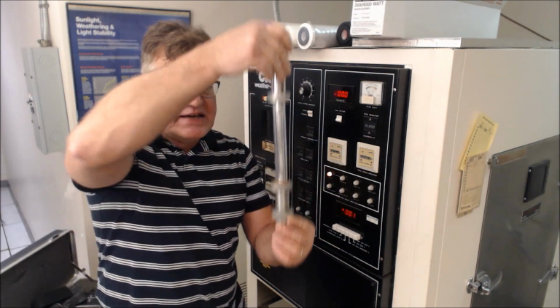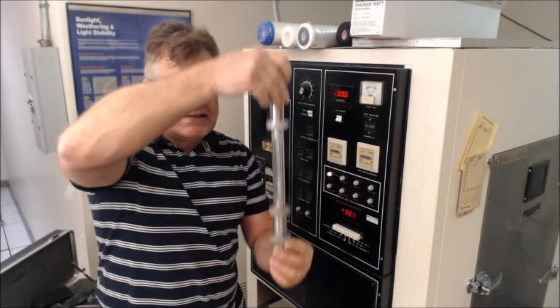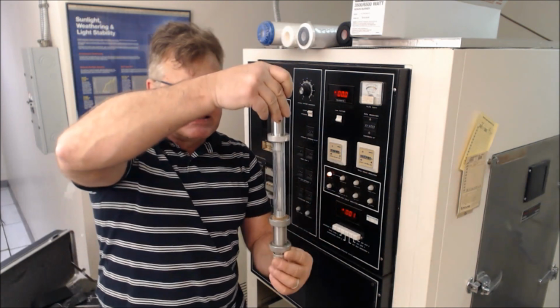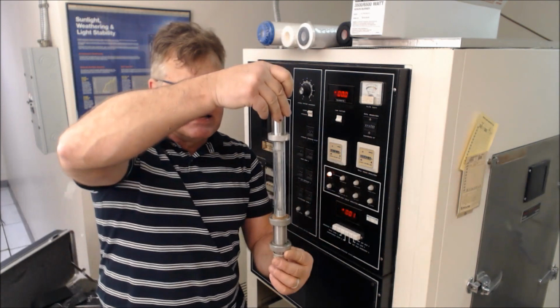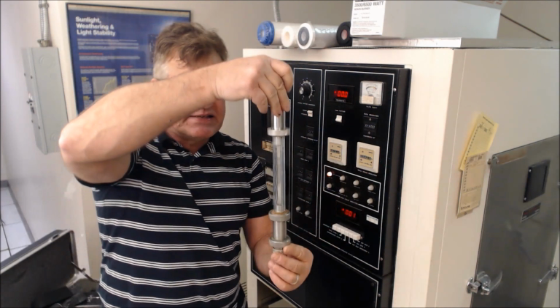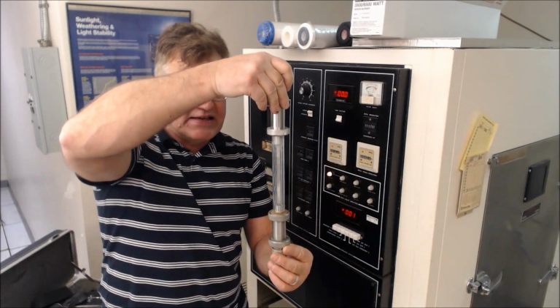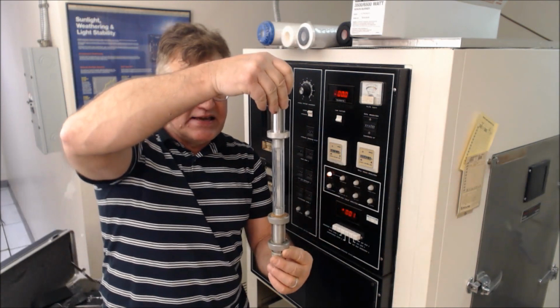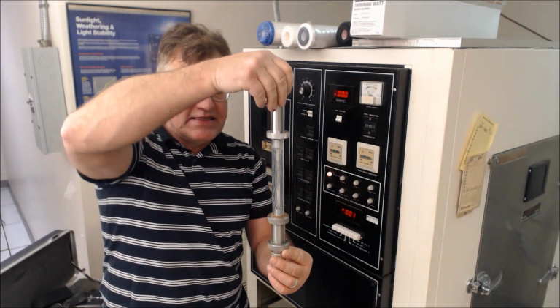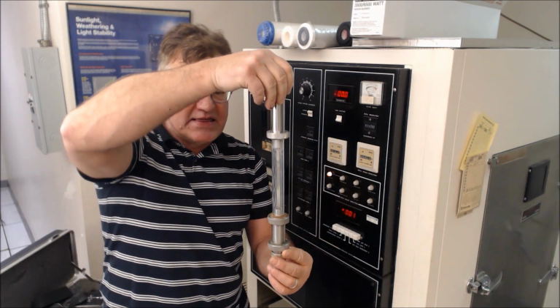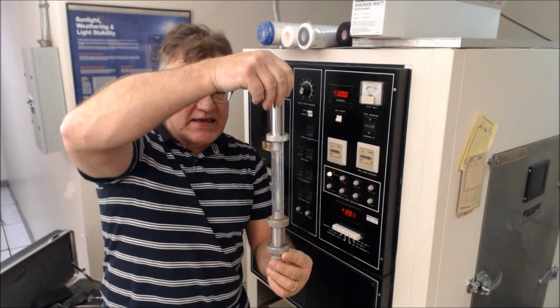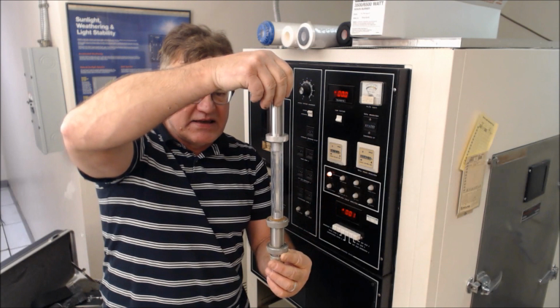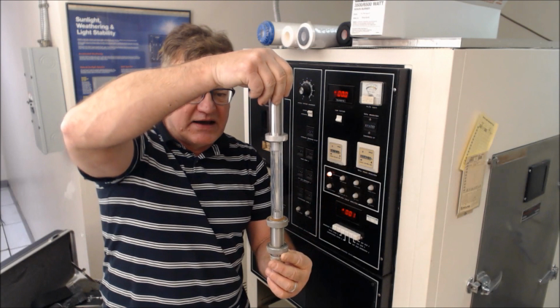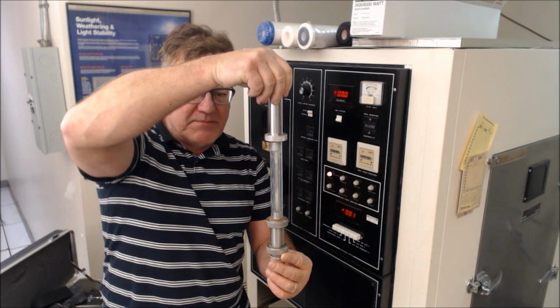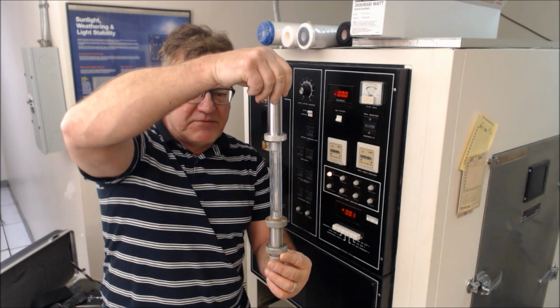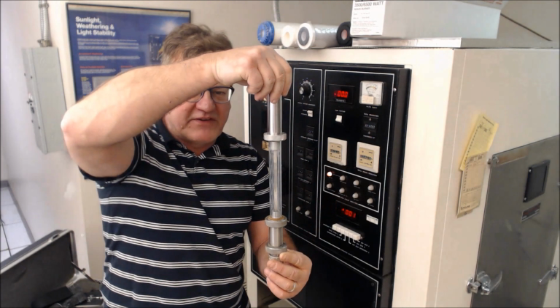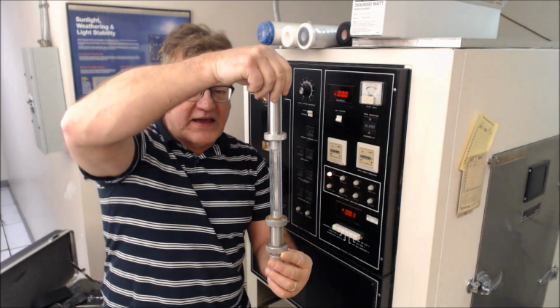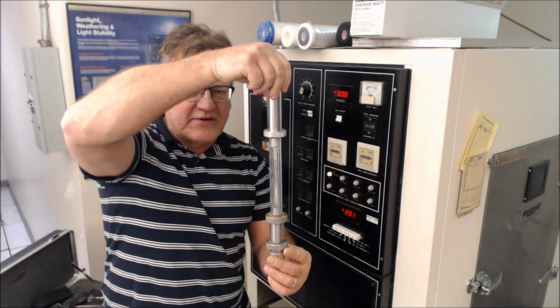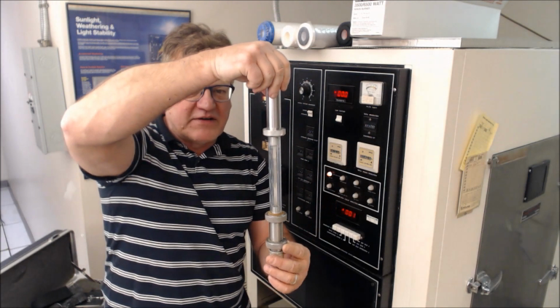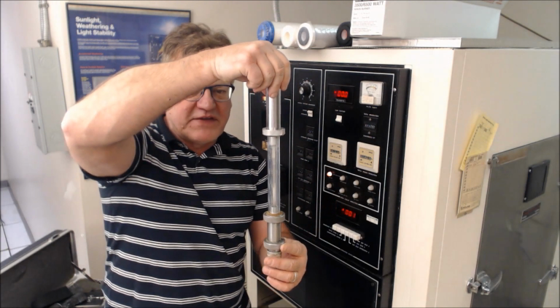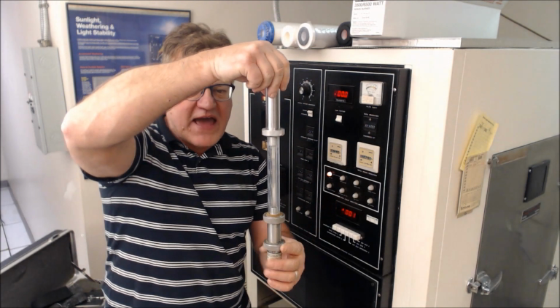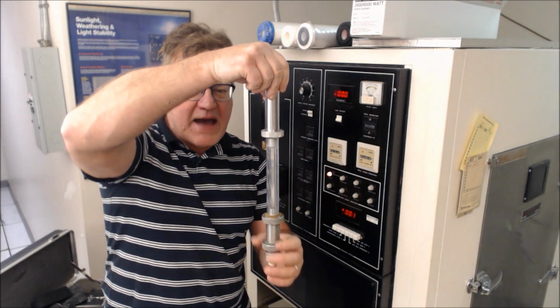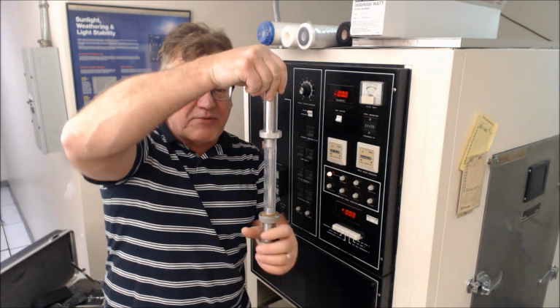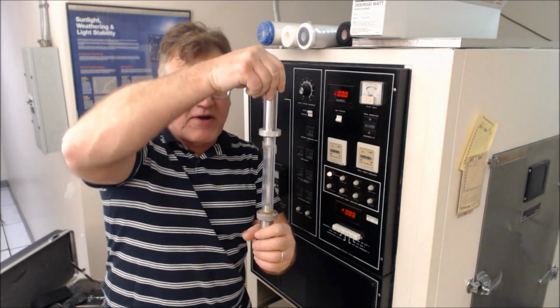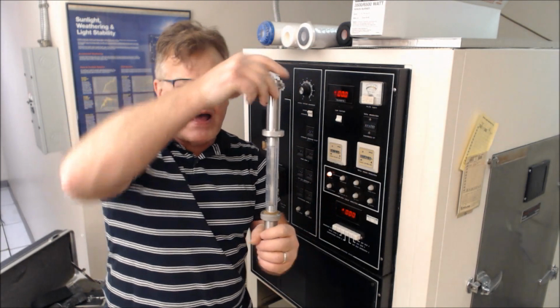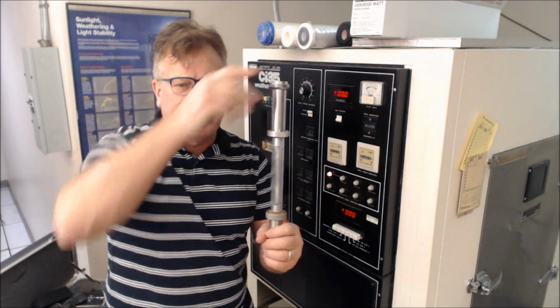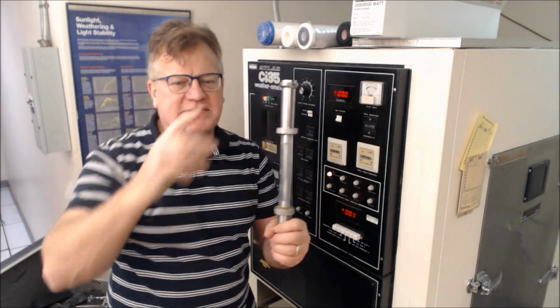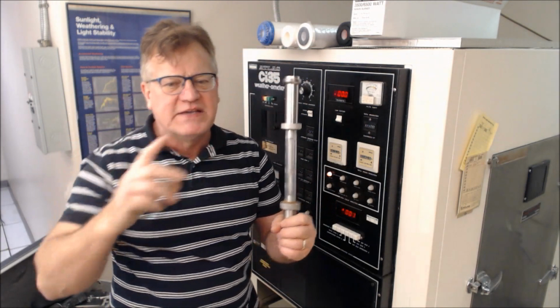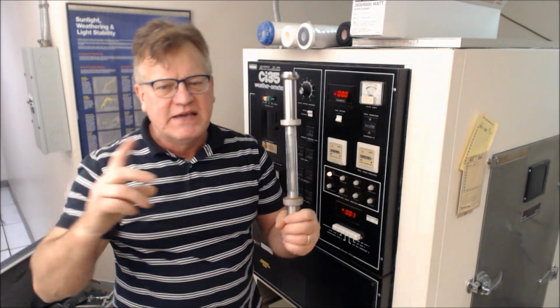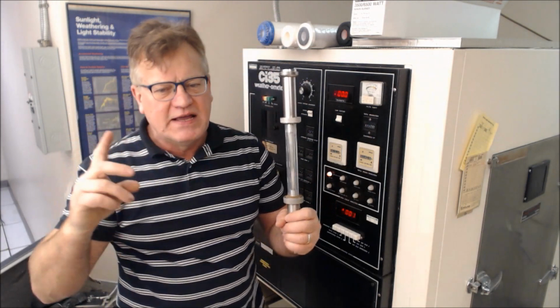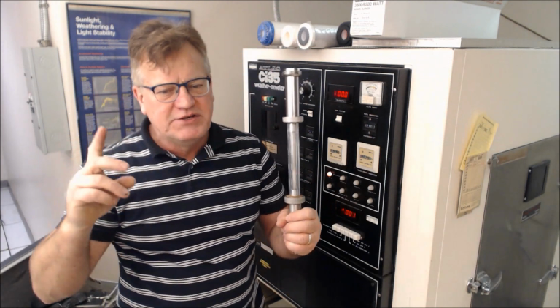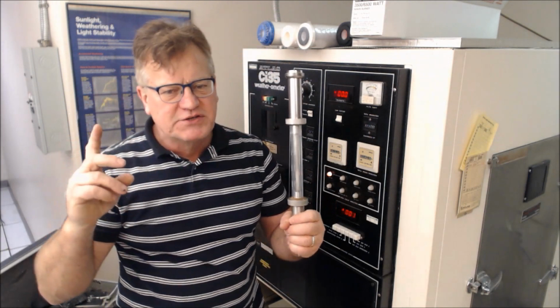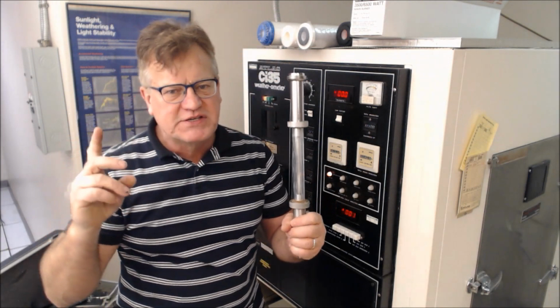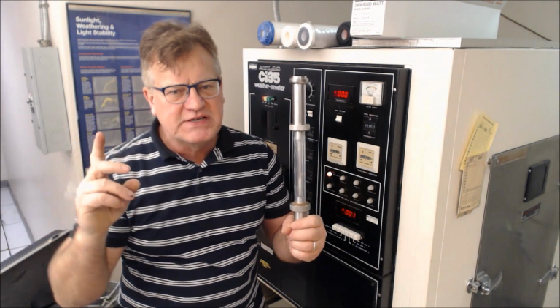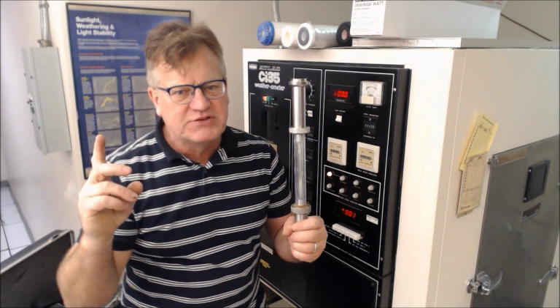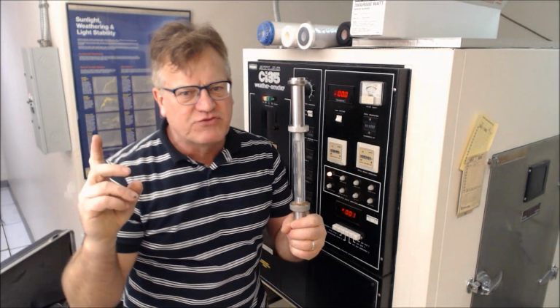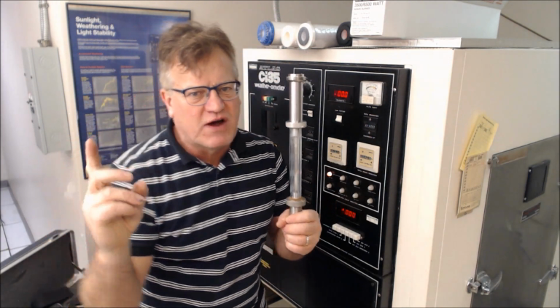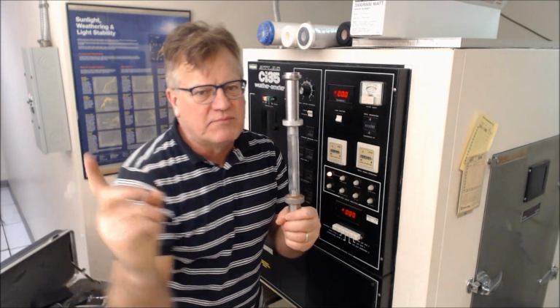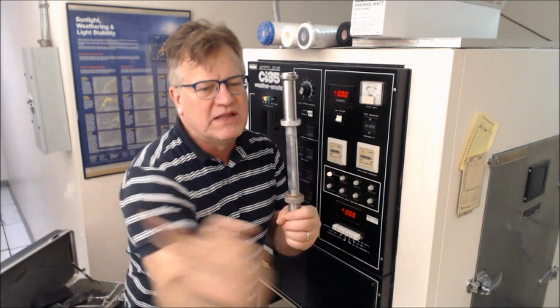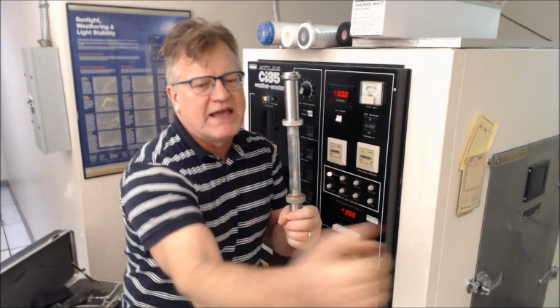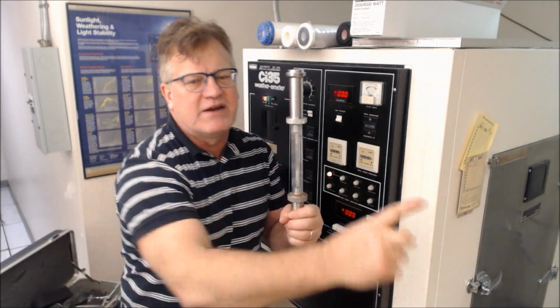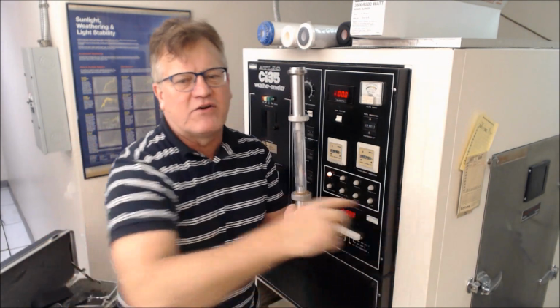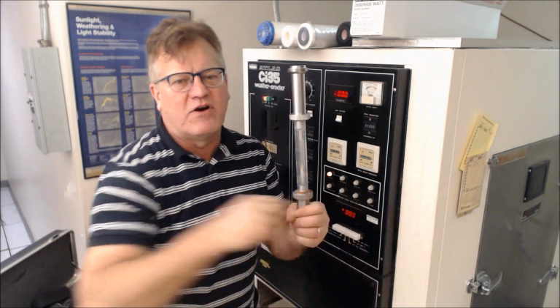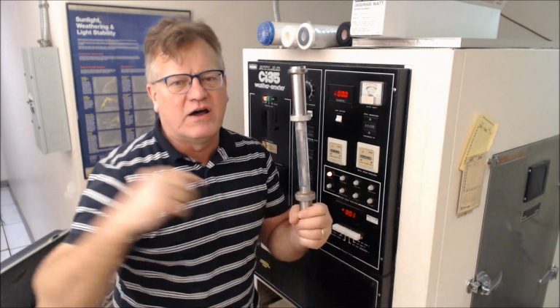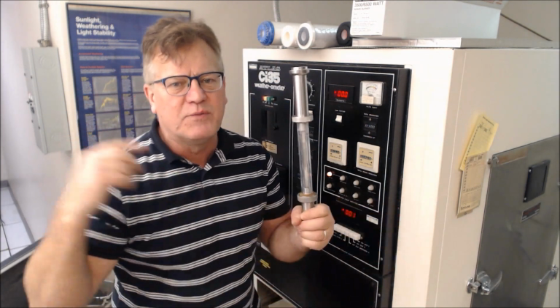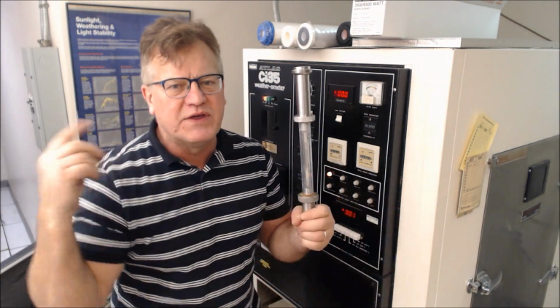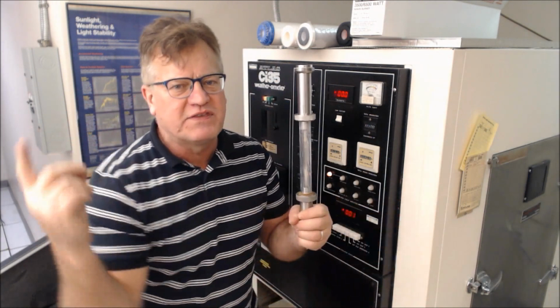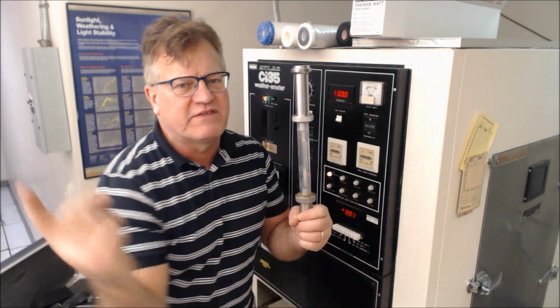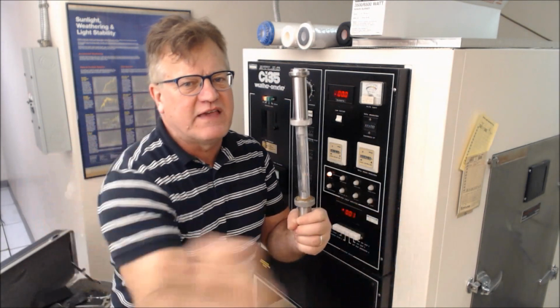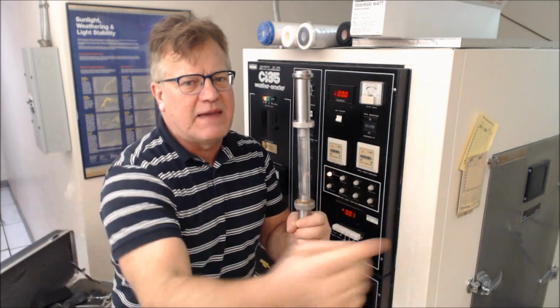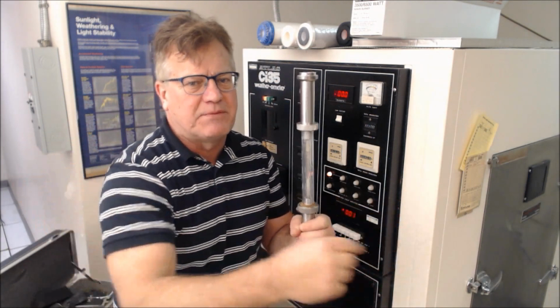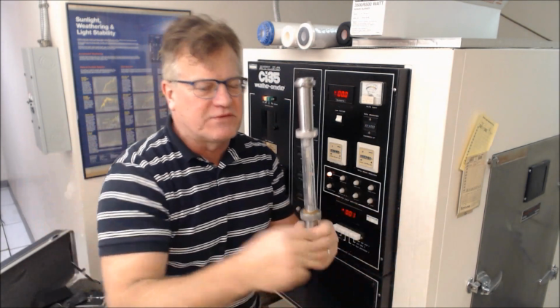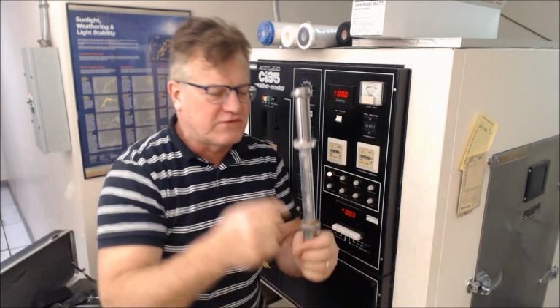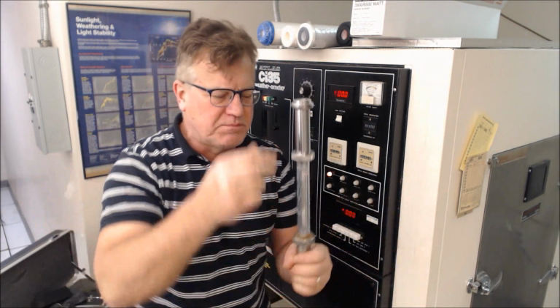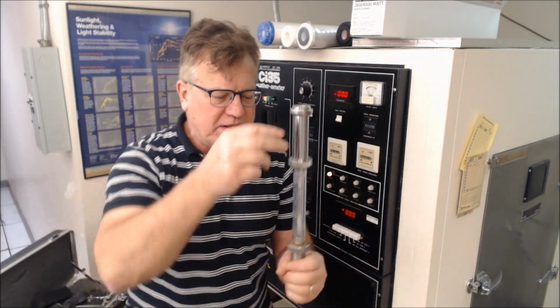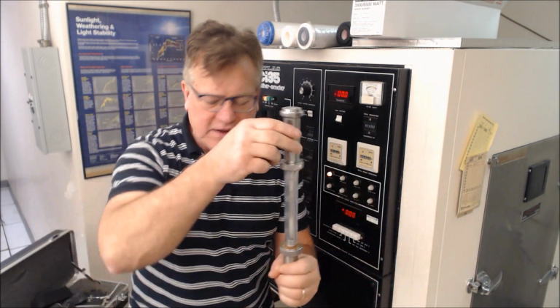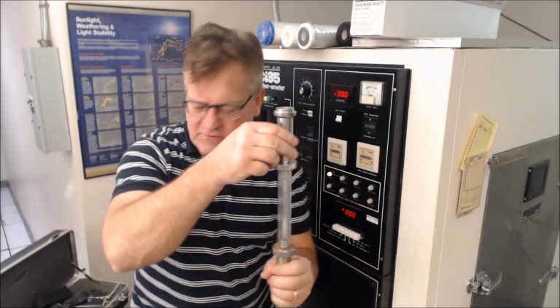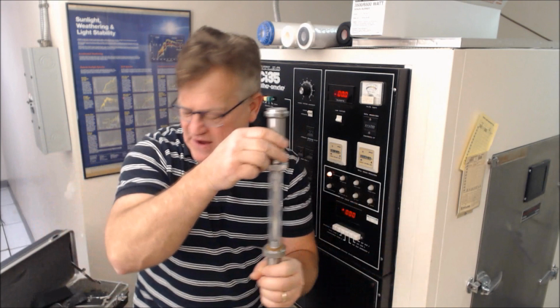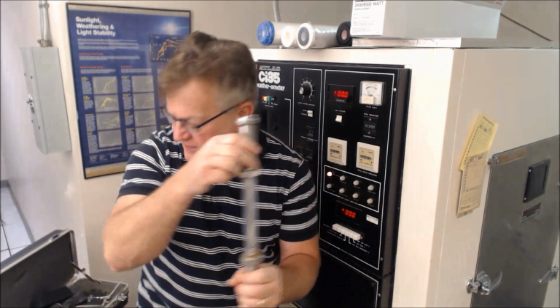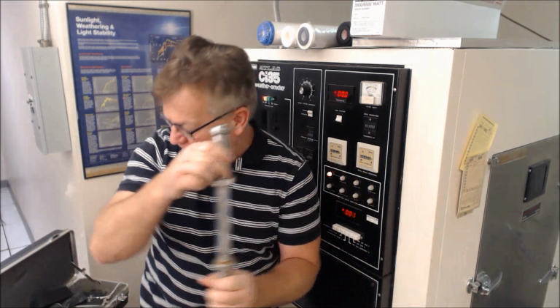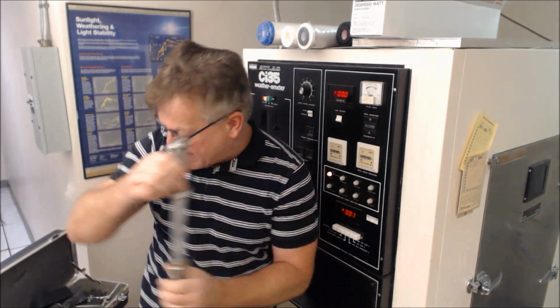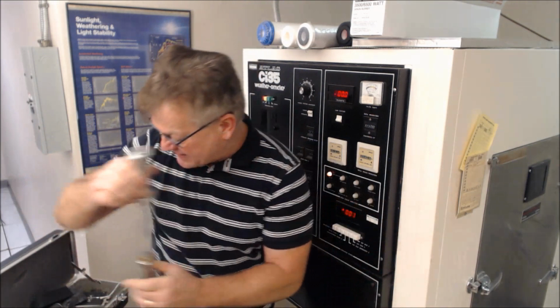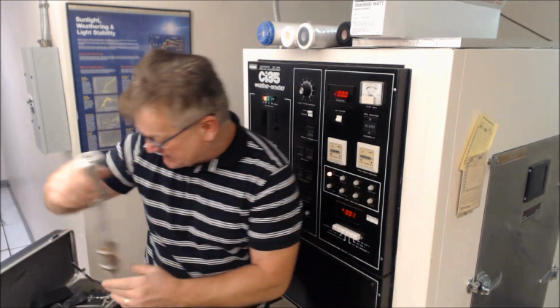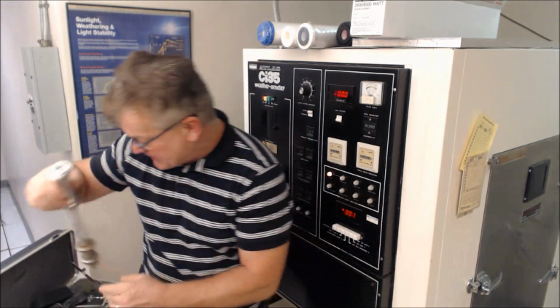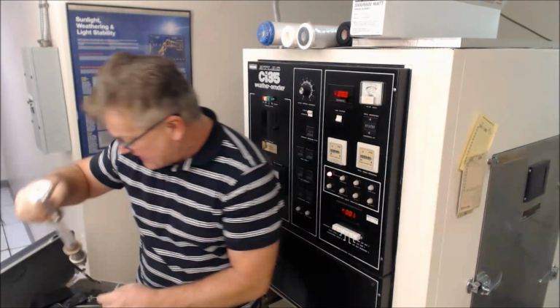It sits in the center of the apparatus, and you'll see a drum later on with the samples spinning around the outside.